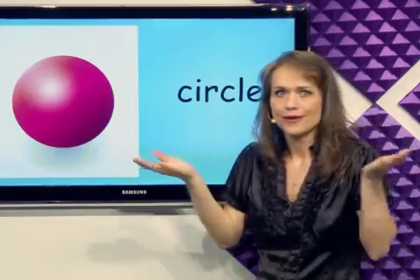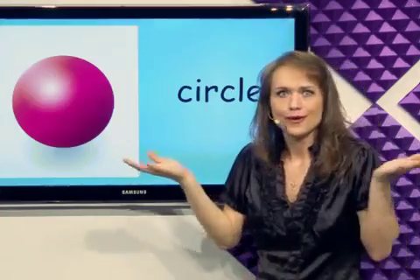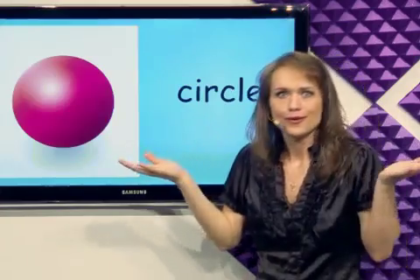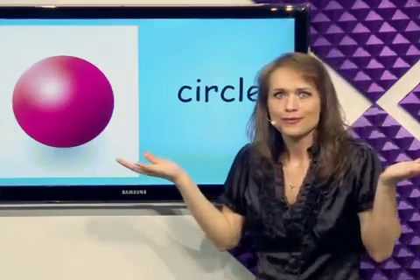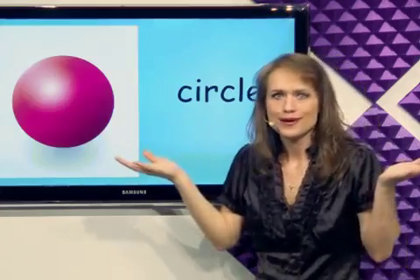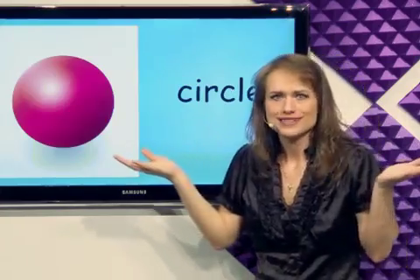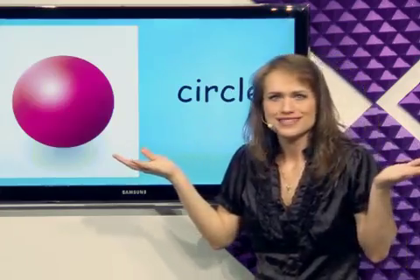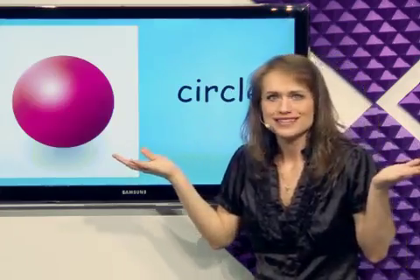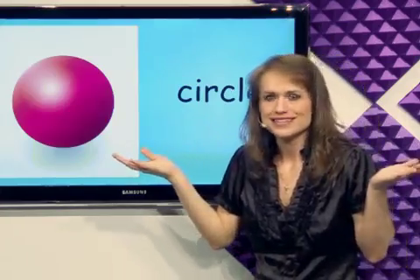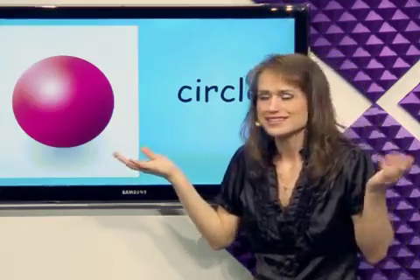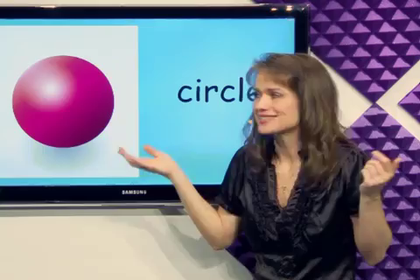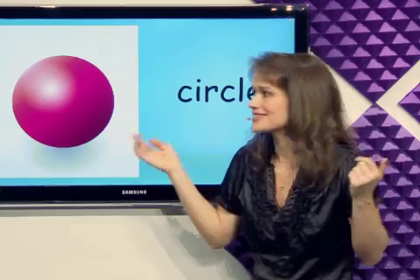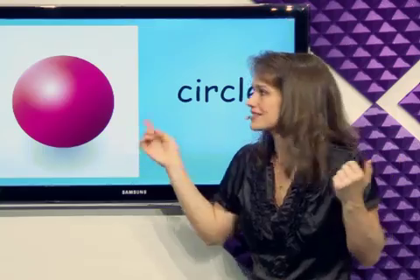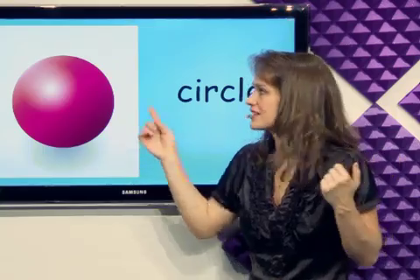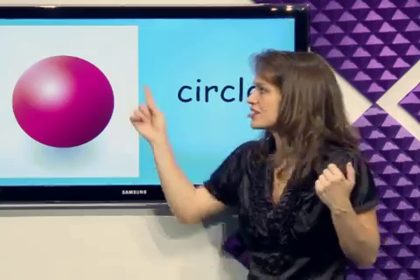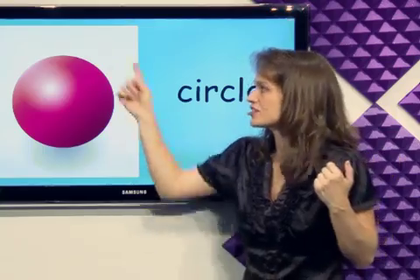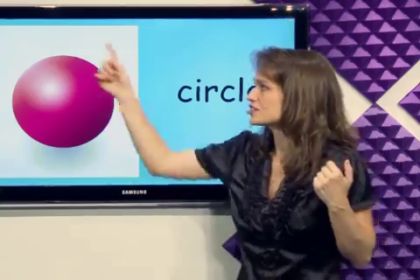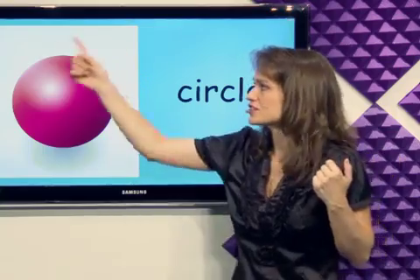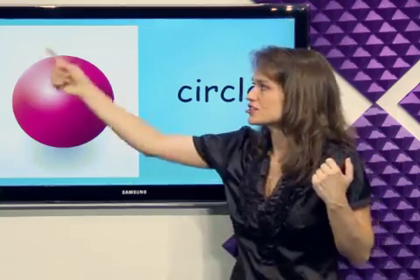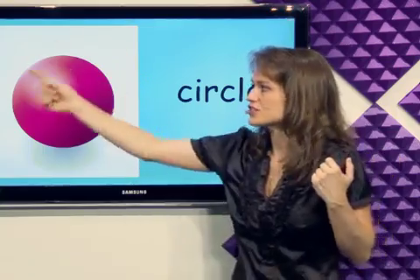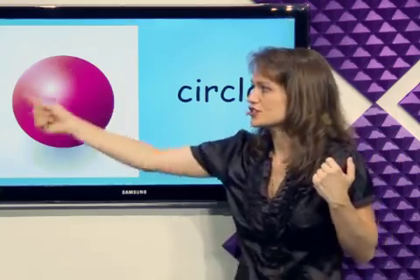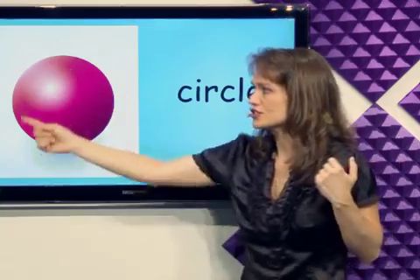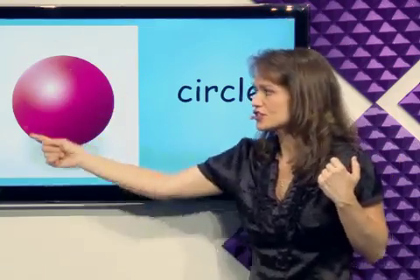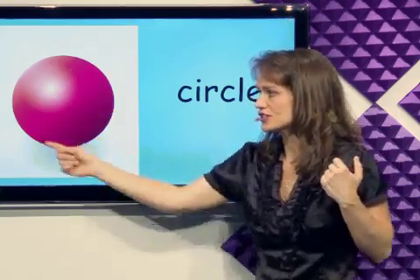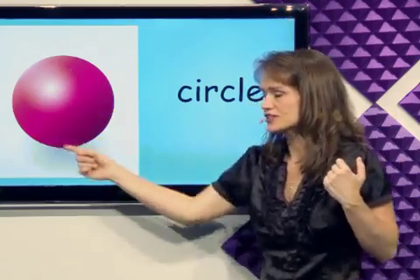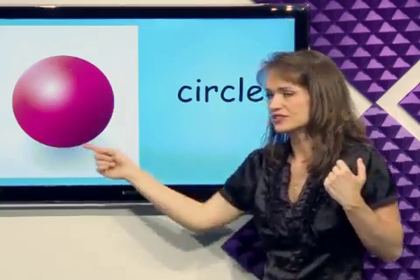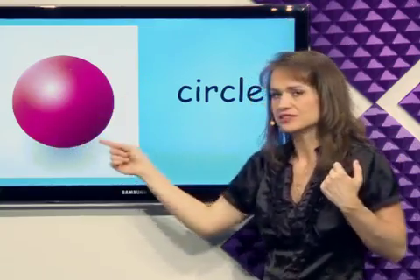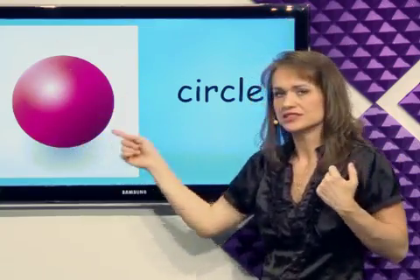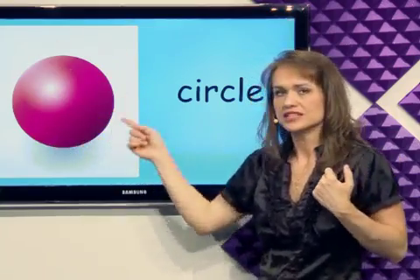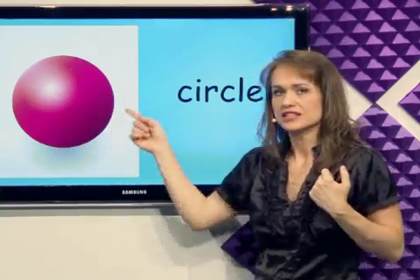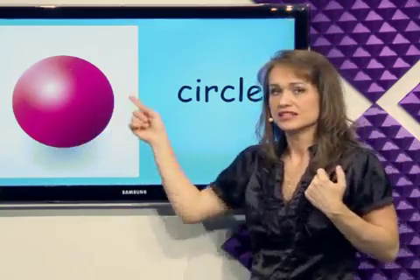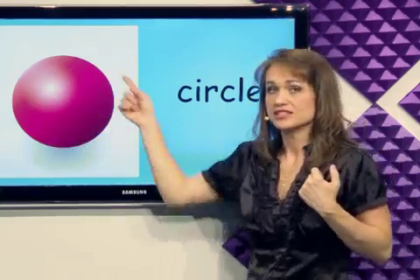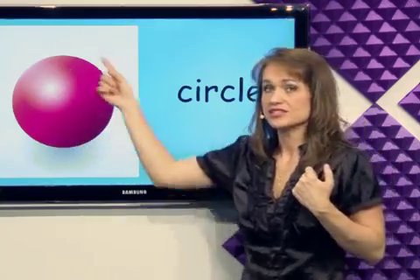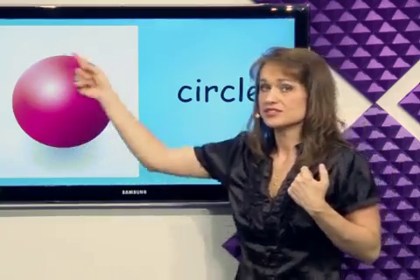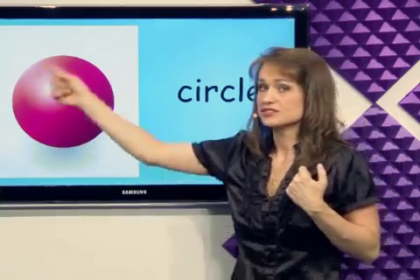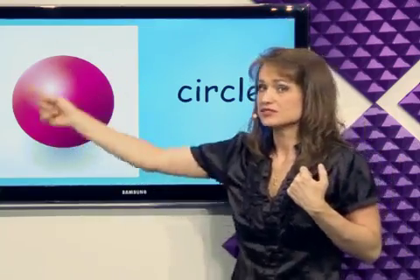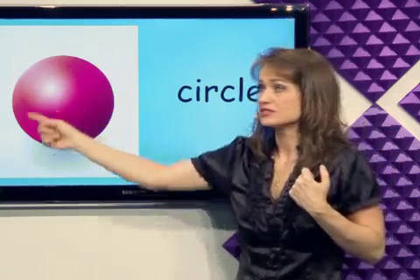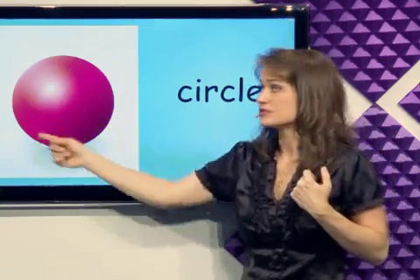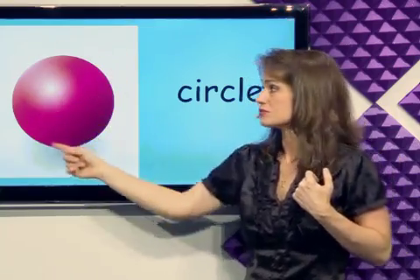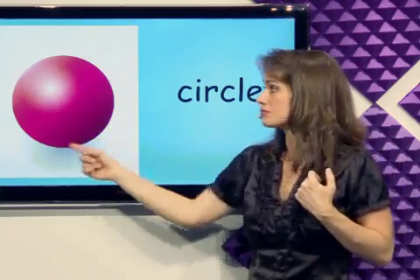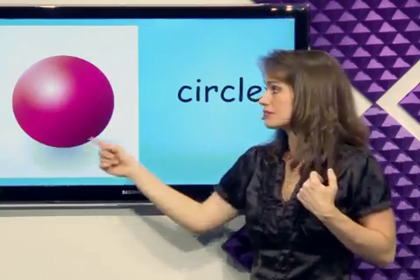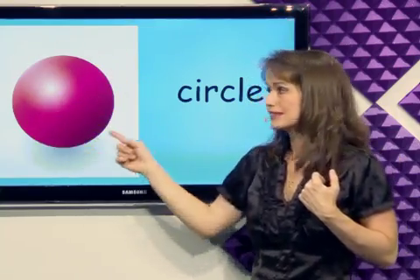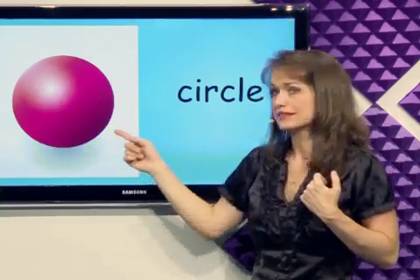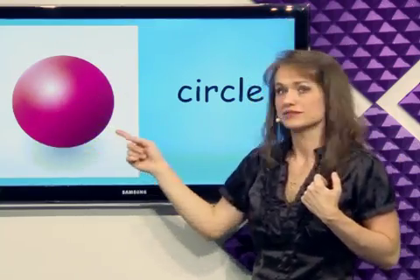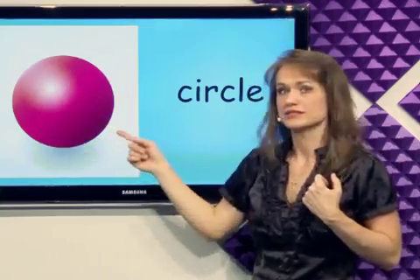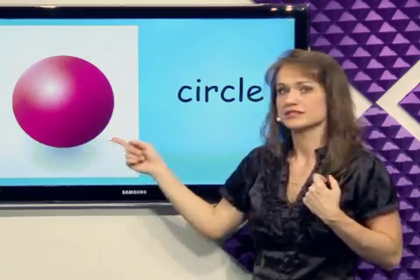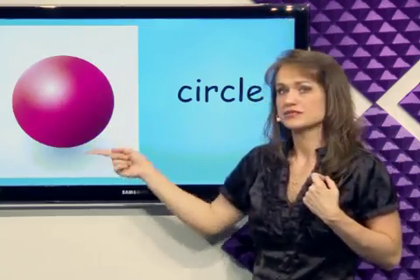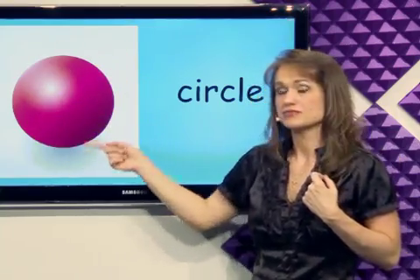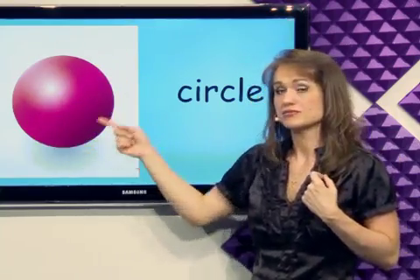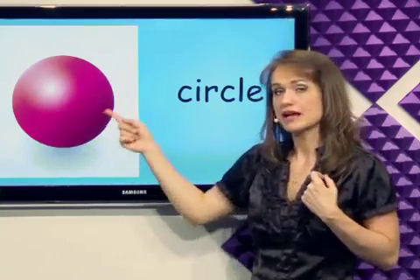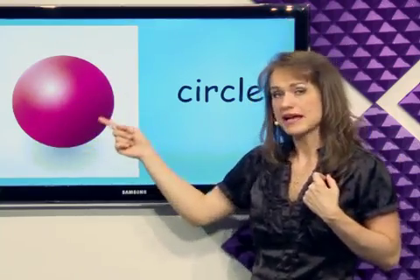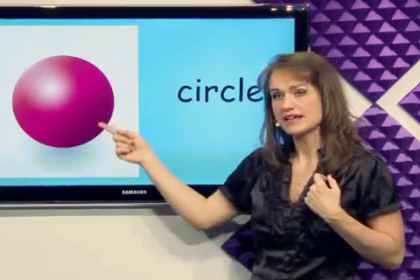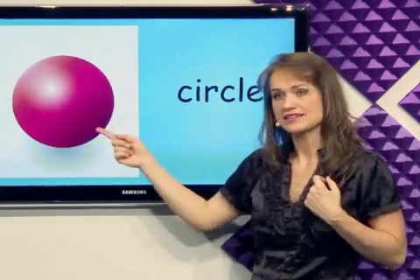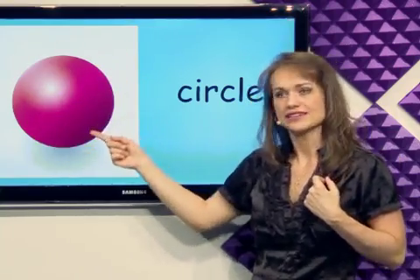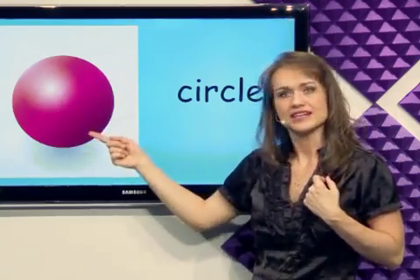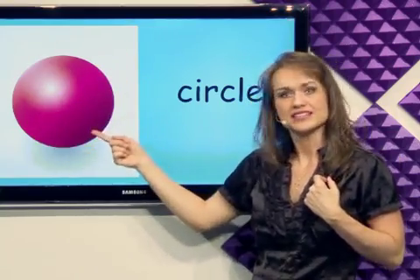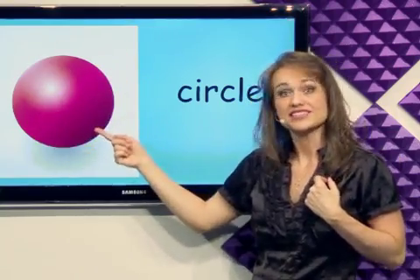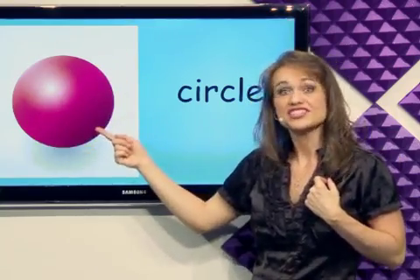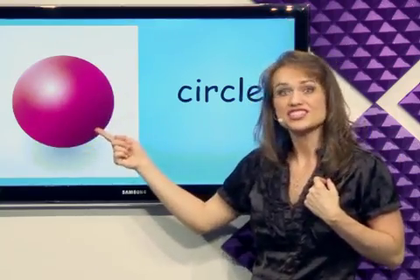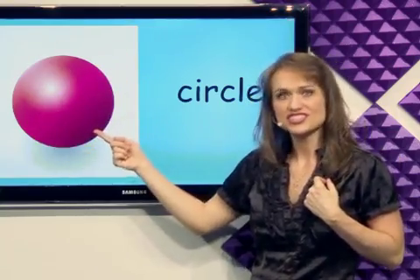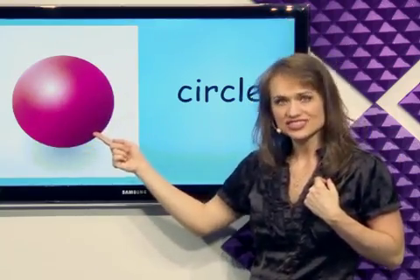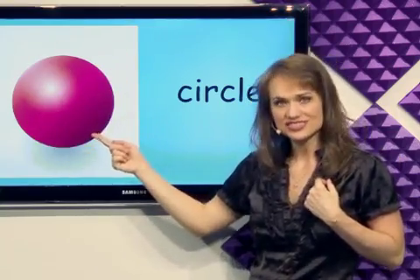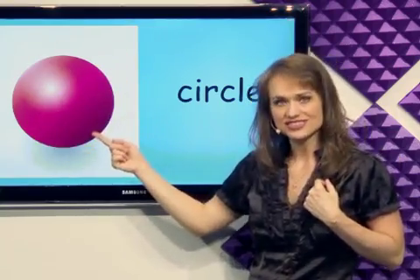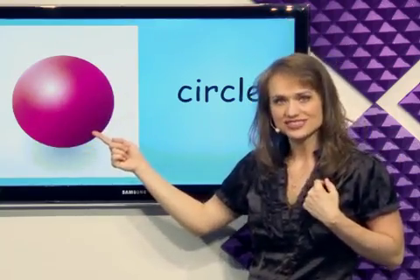What's this? Circle. The circle is round. It's red. It's a circle.